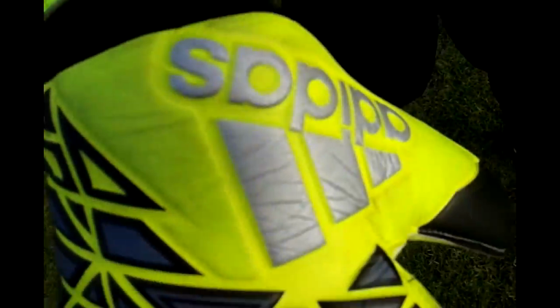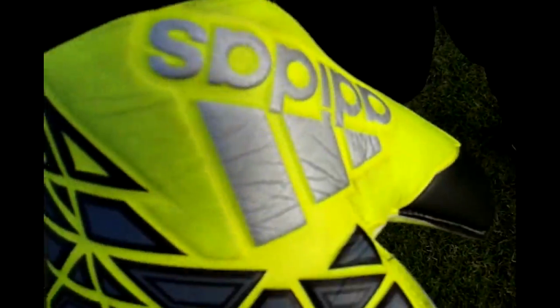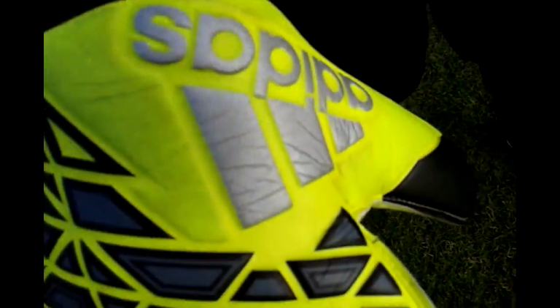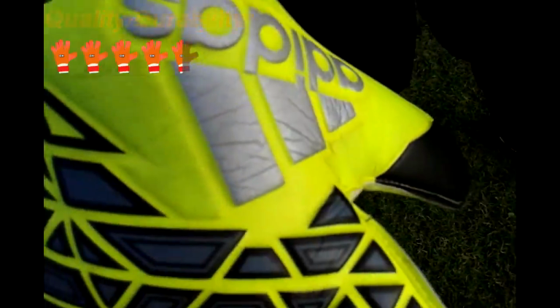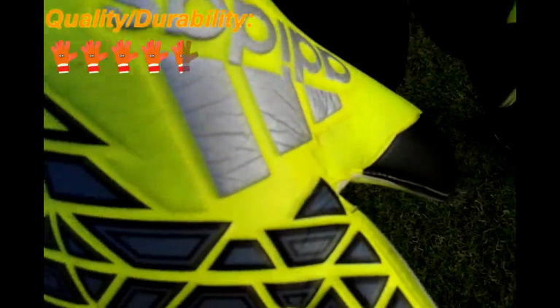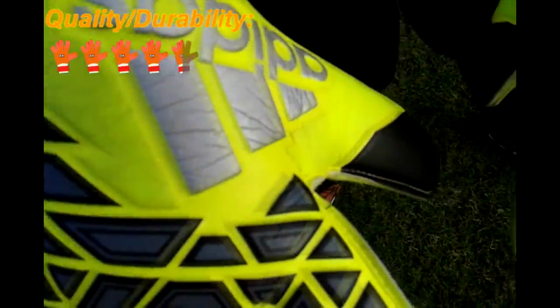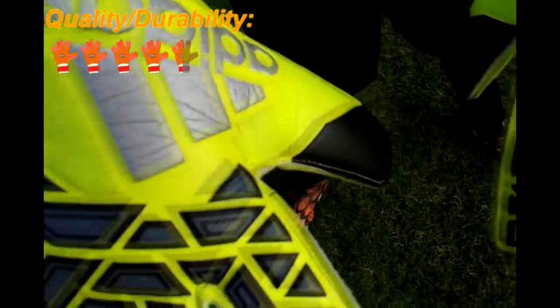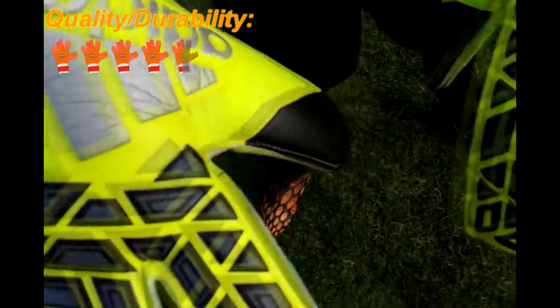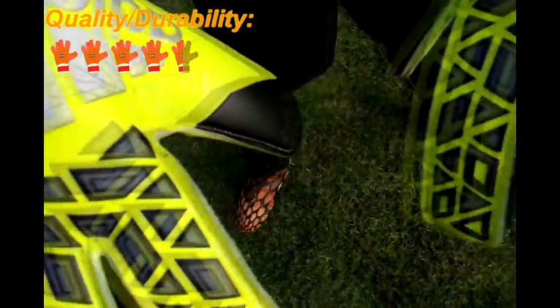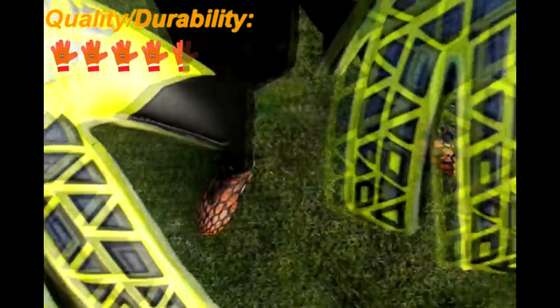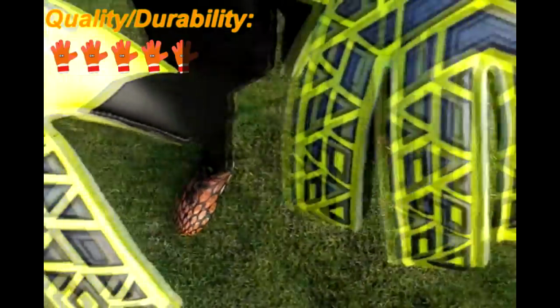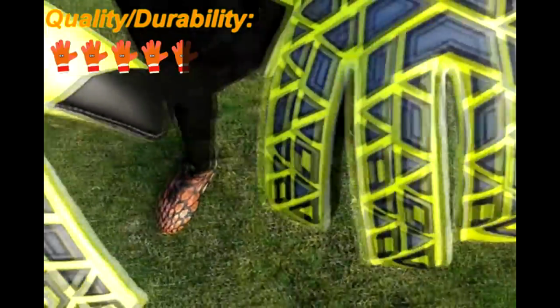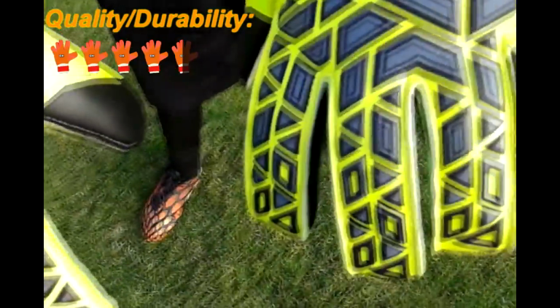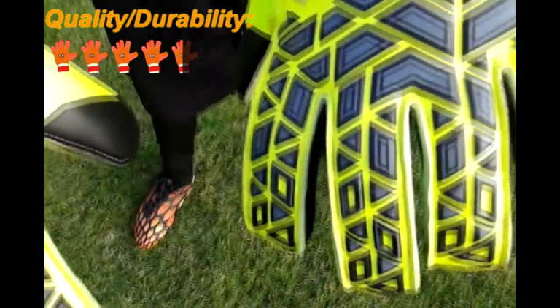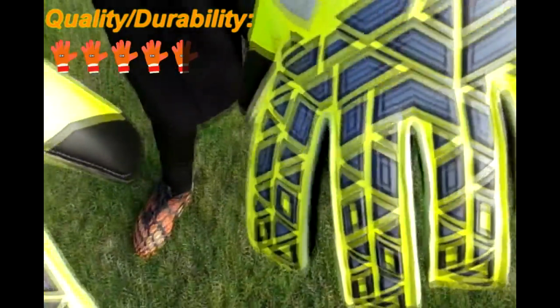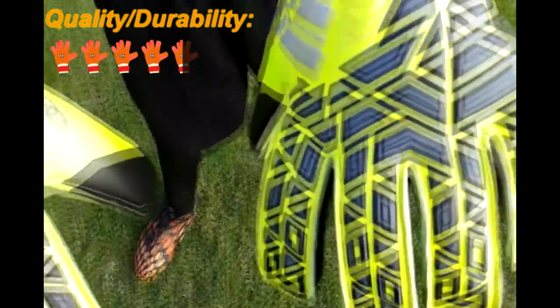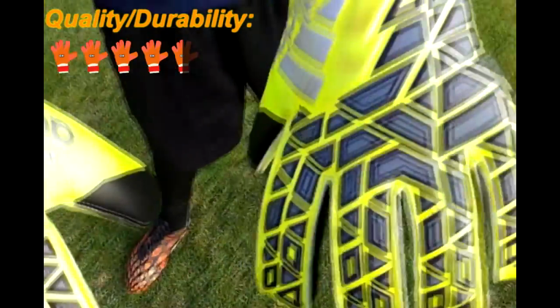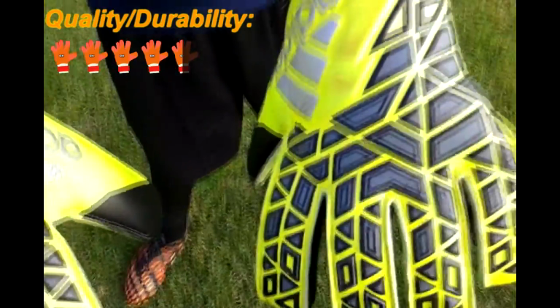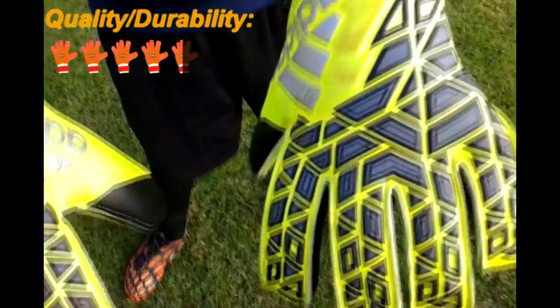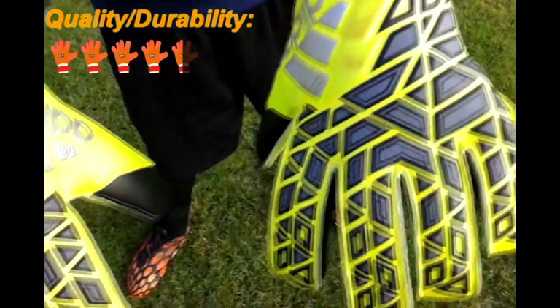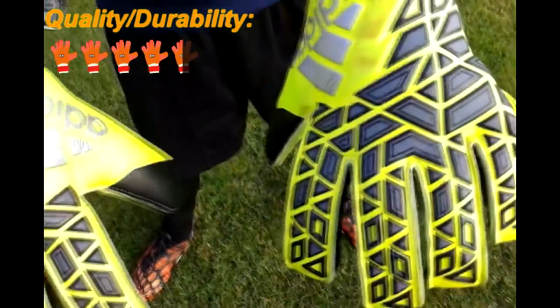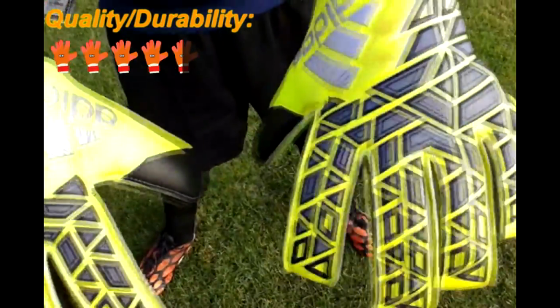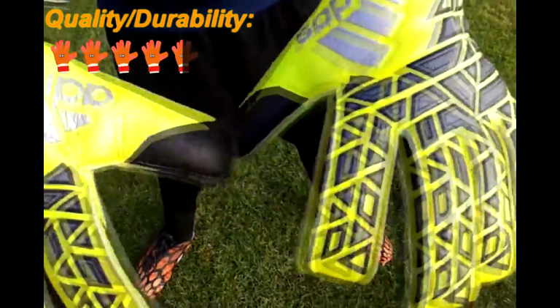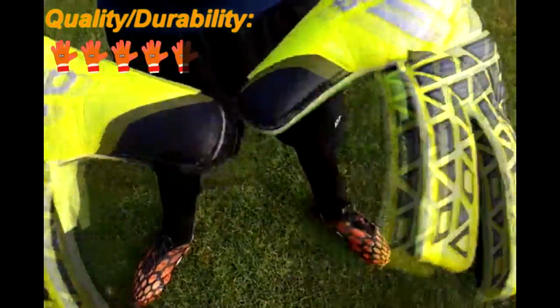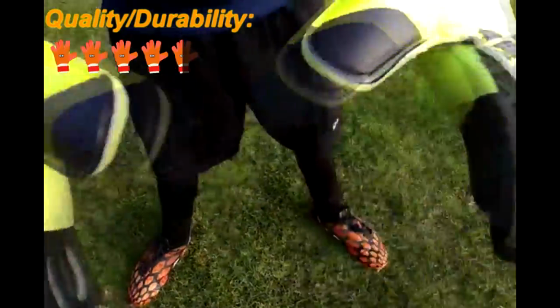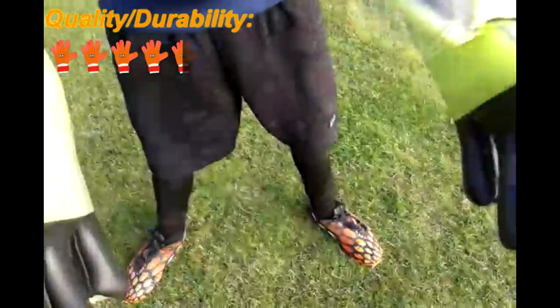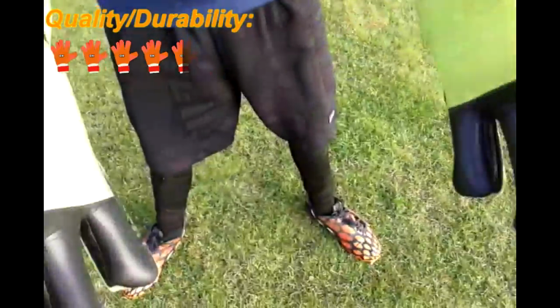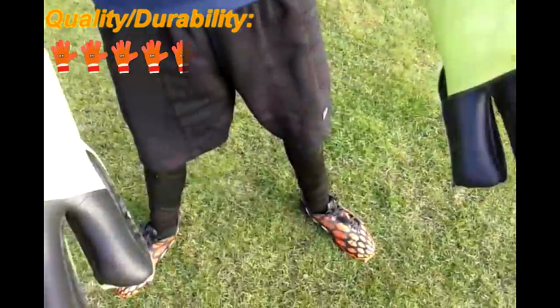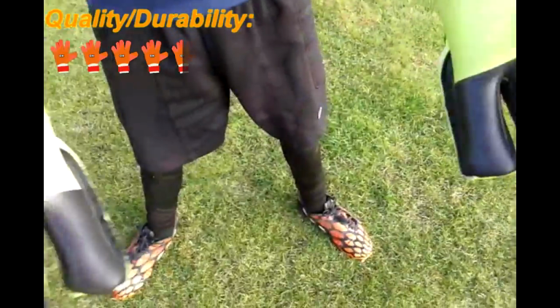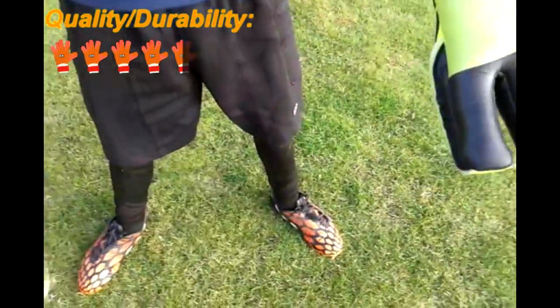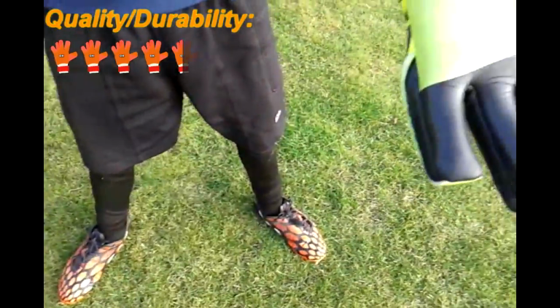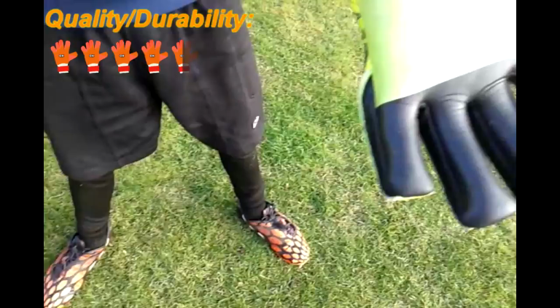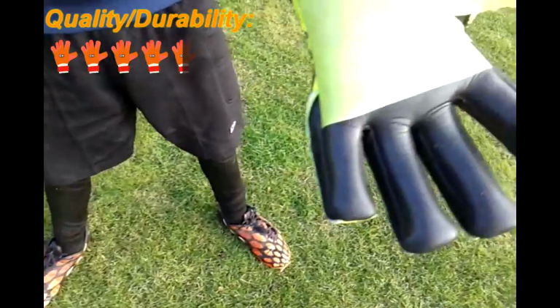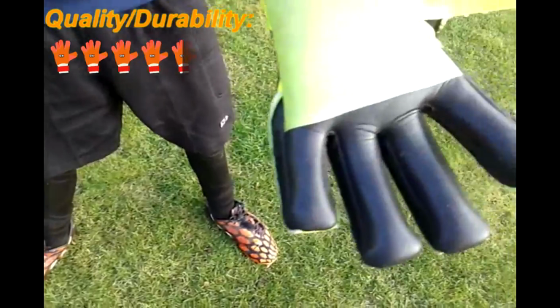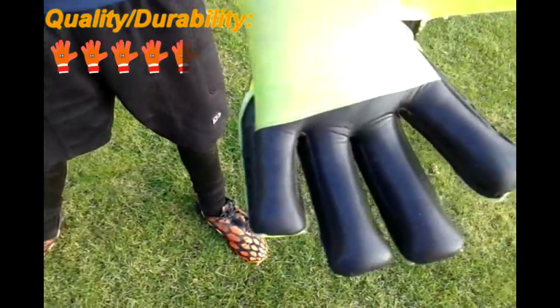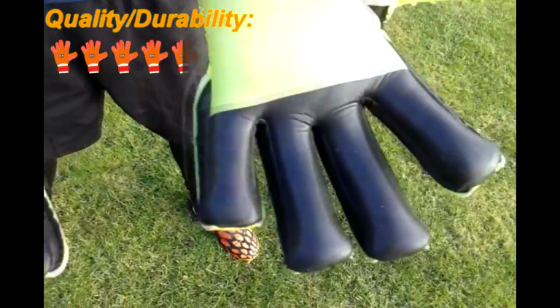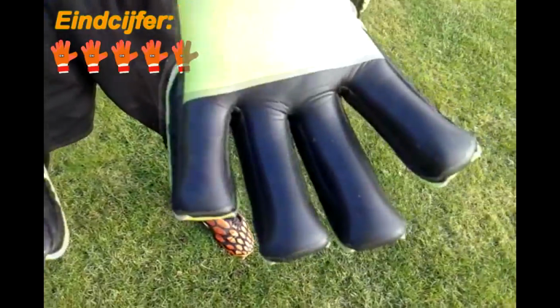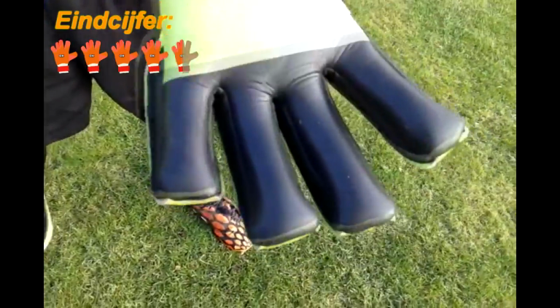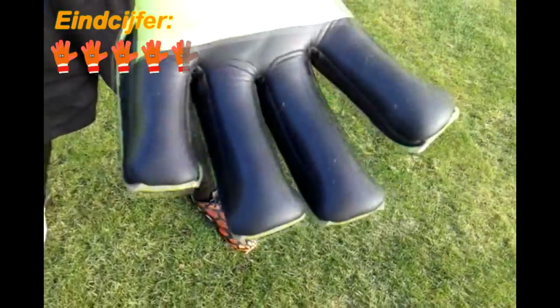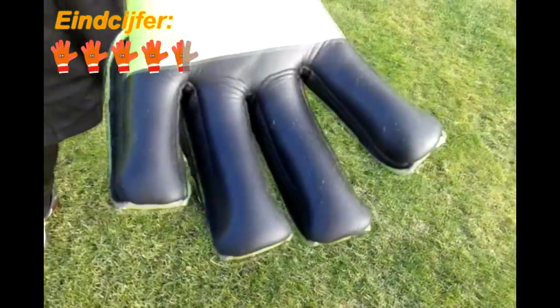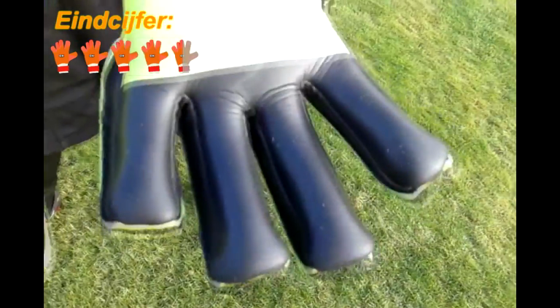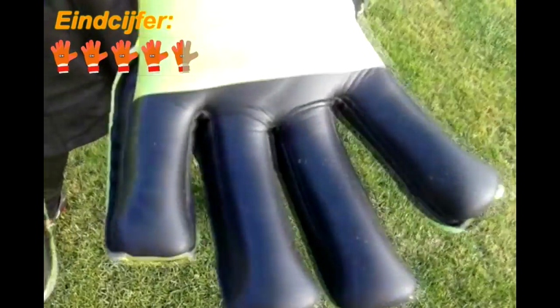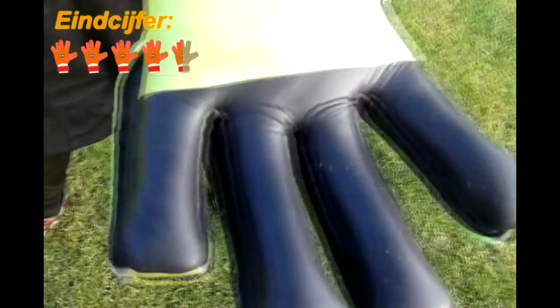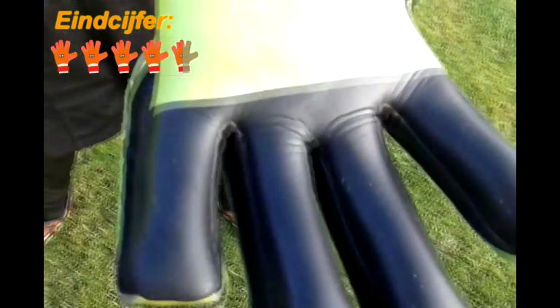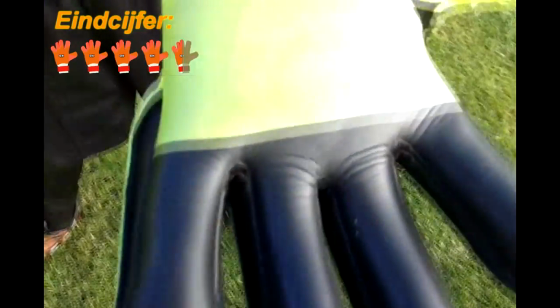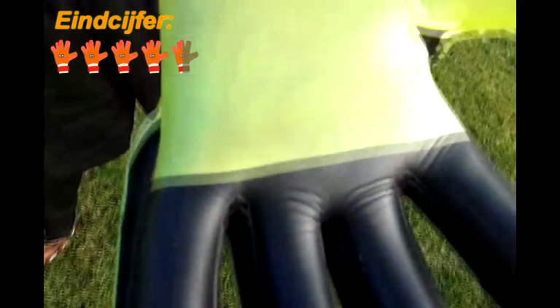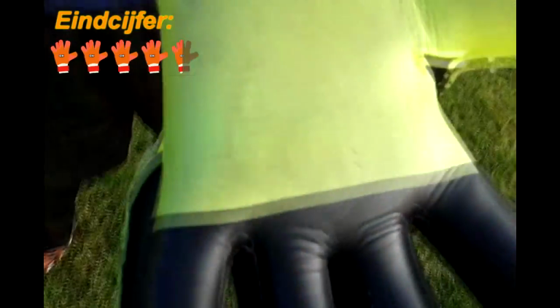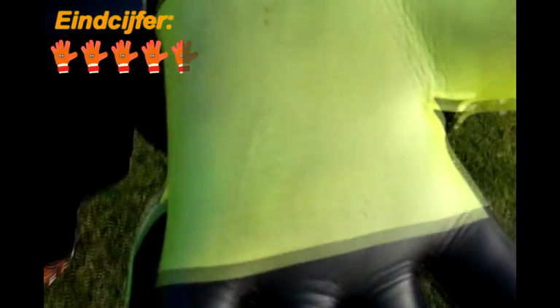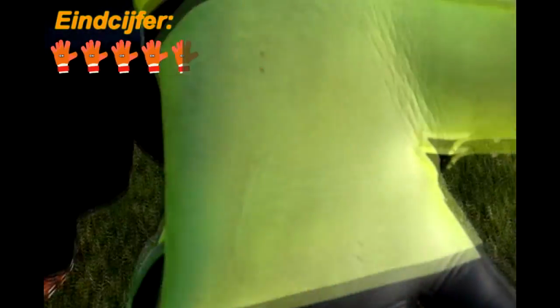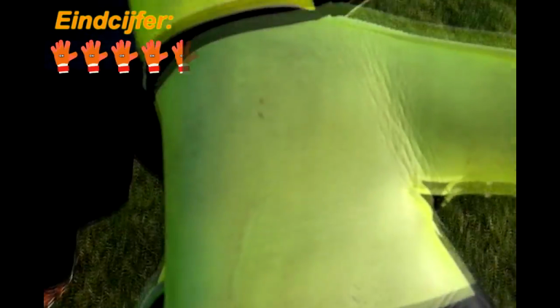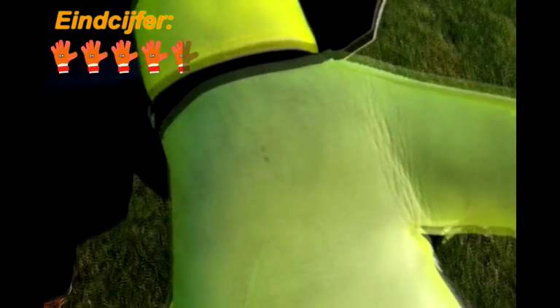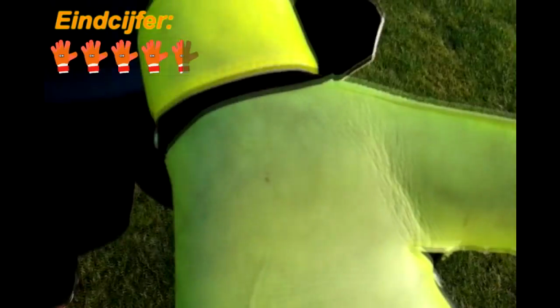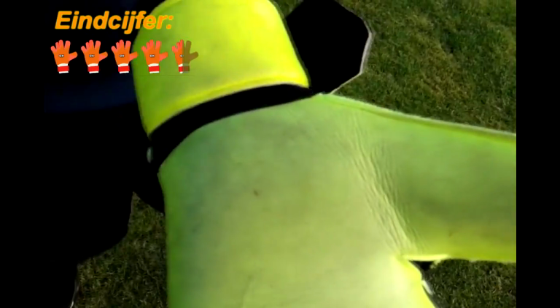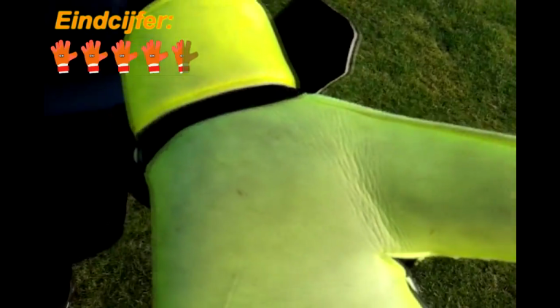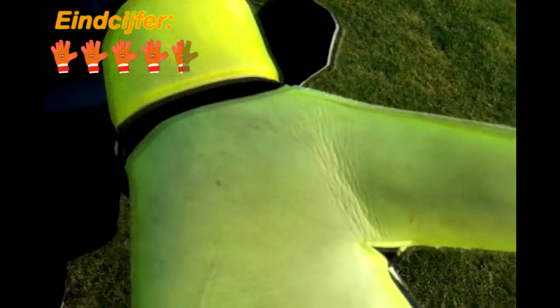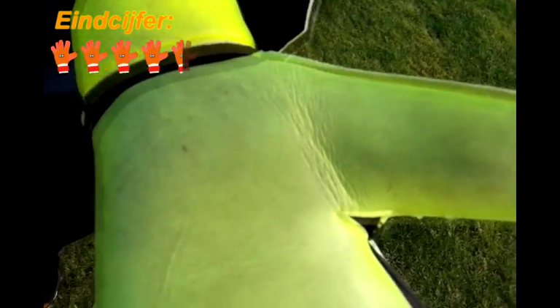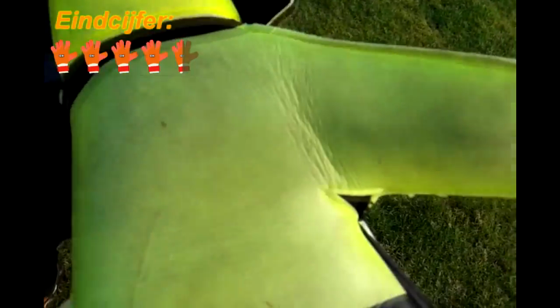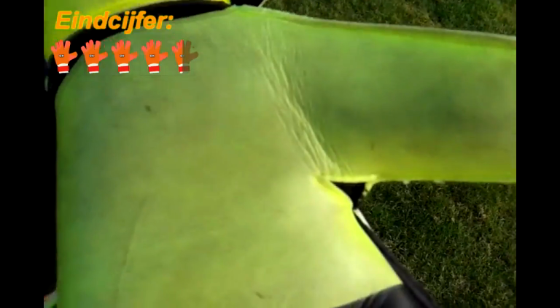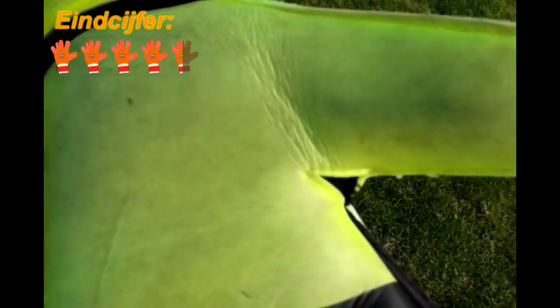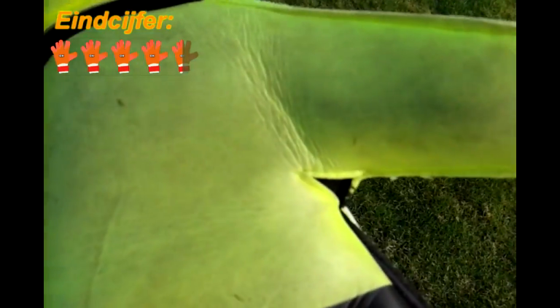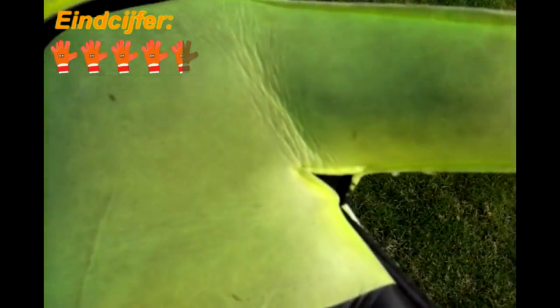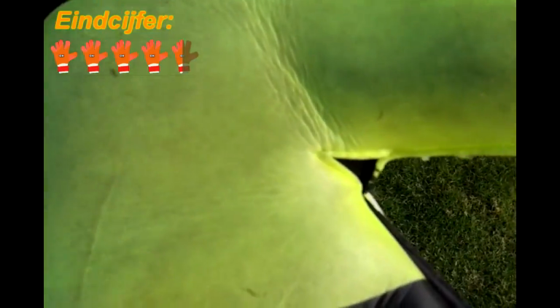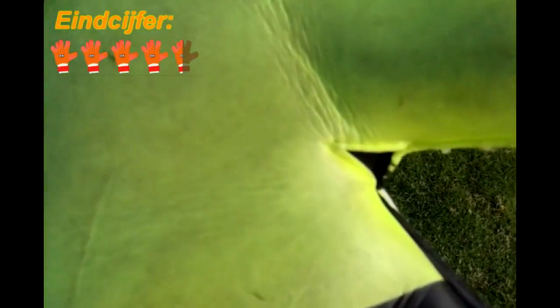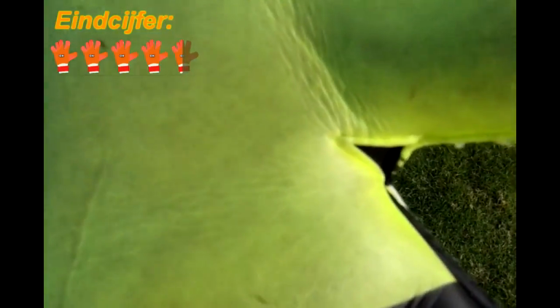The glove has a very good quality. We give the glove a 4.5.